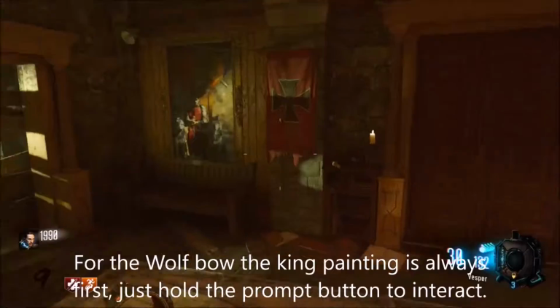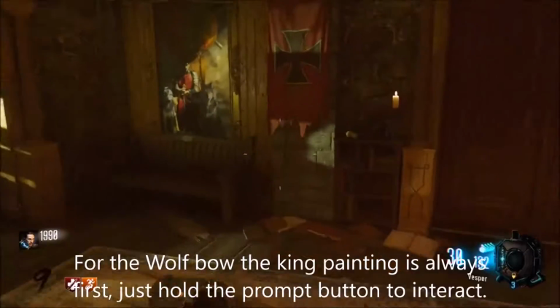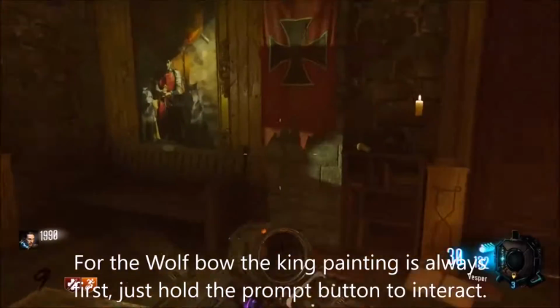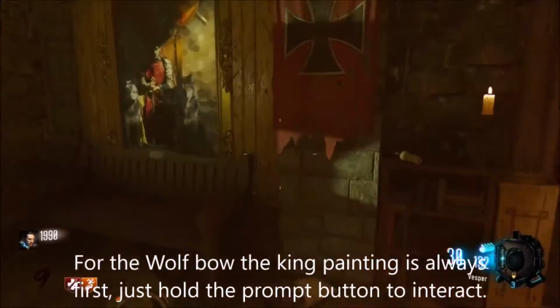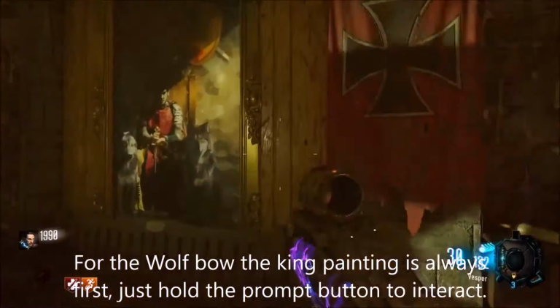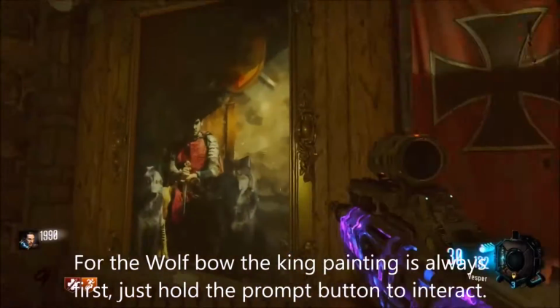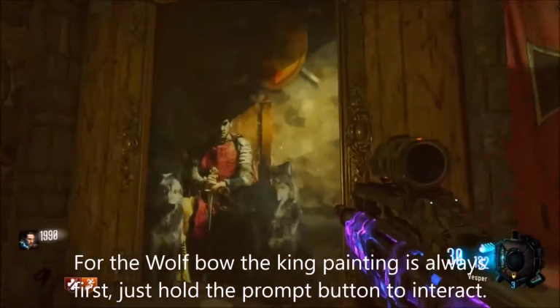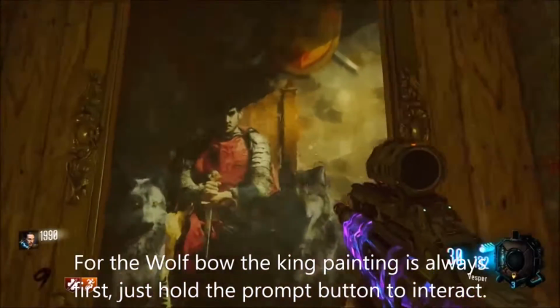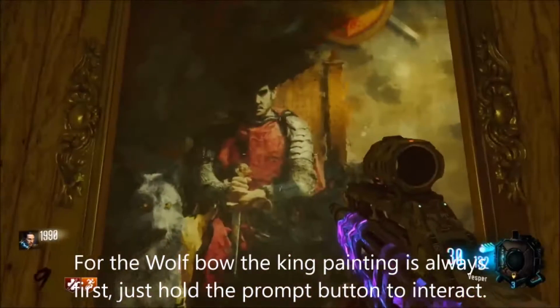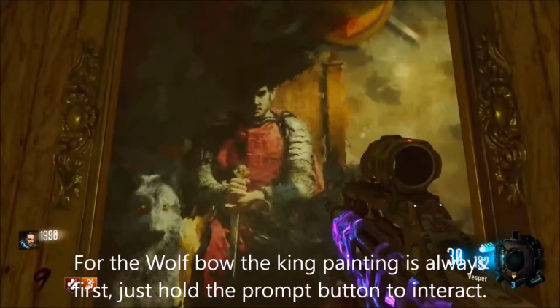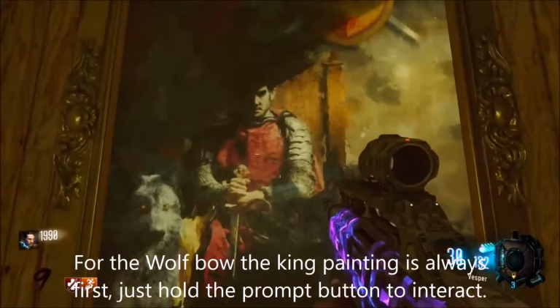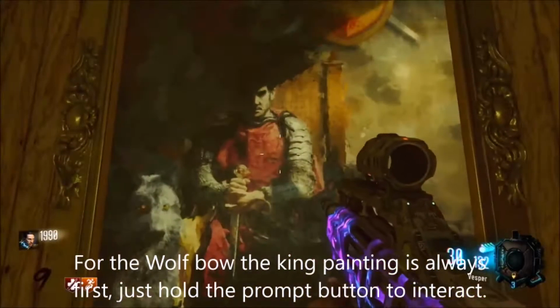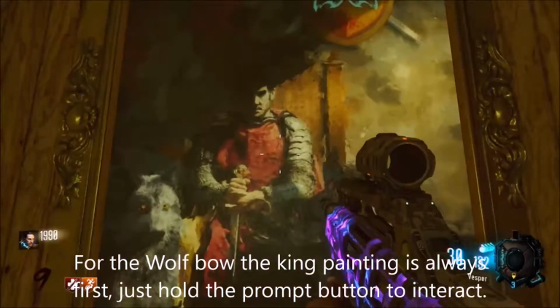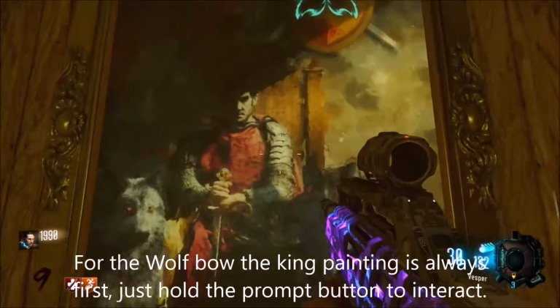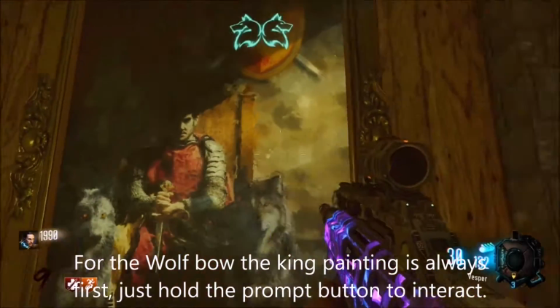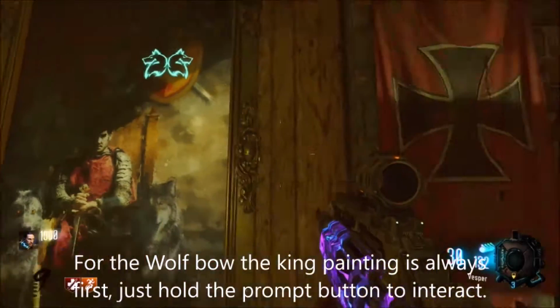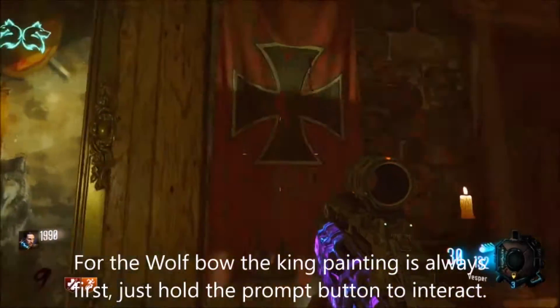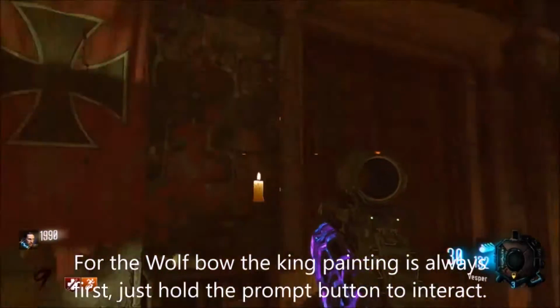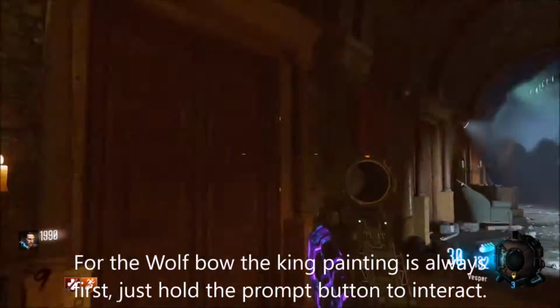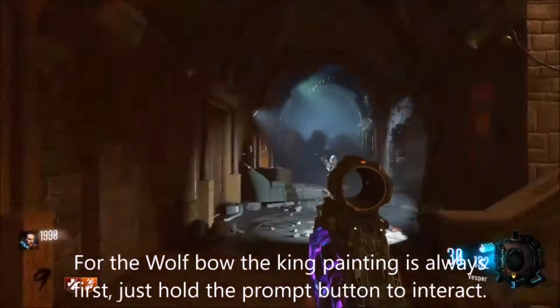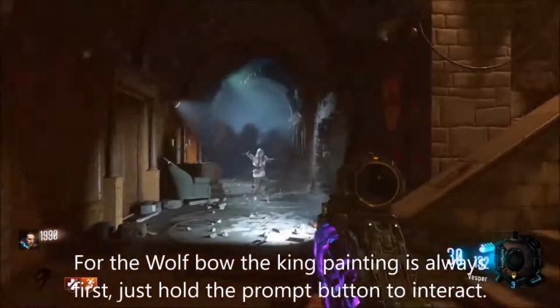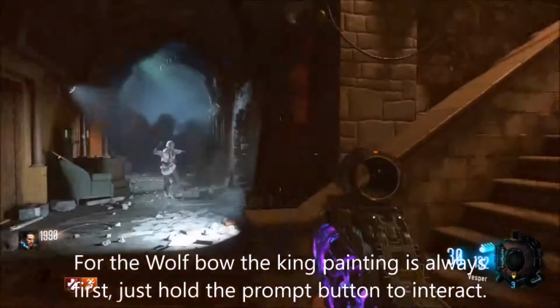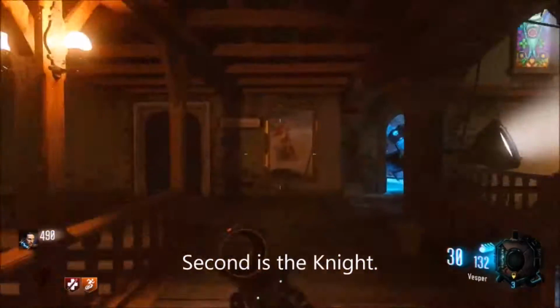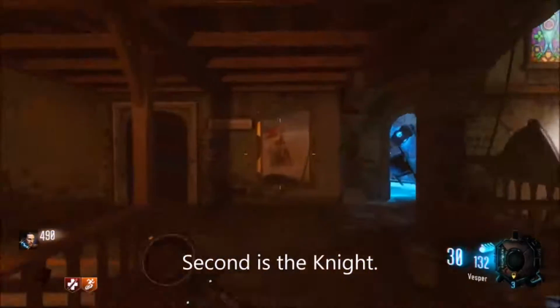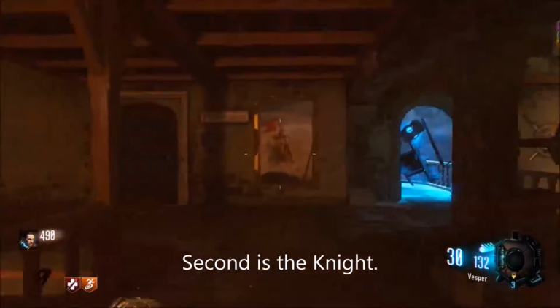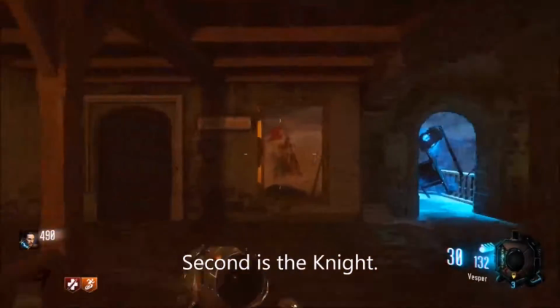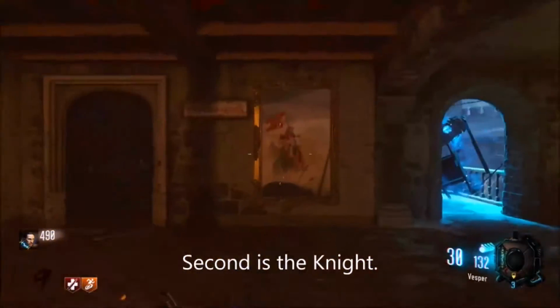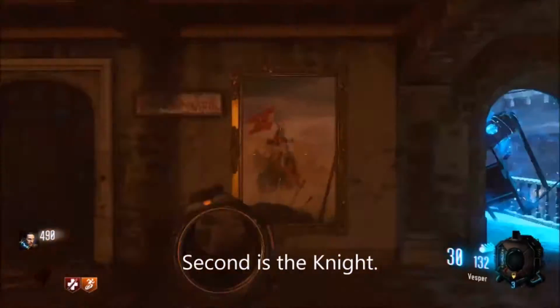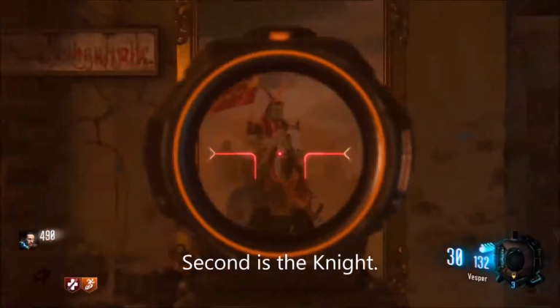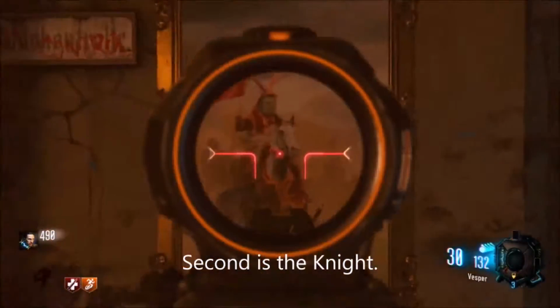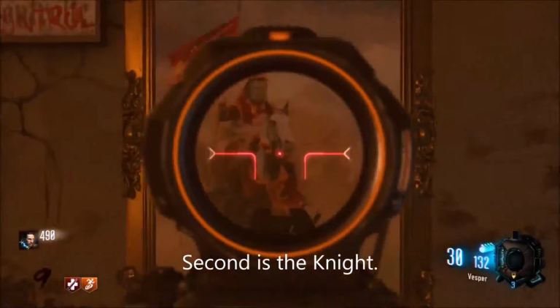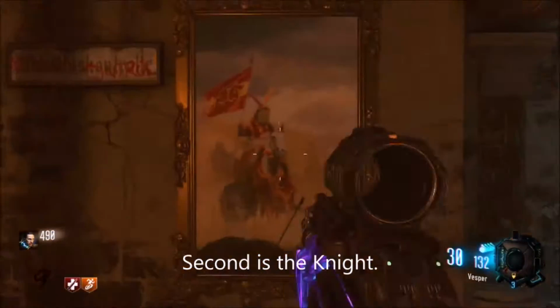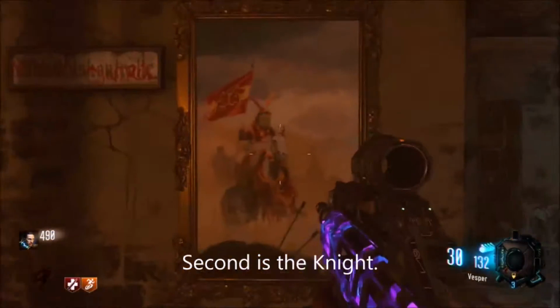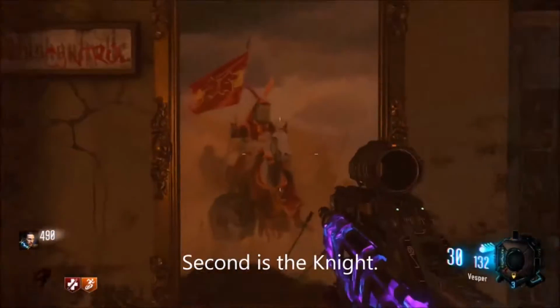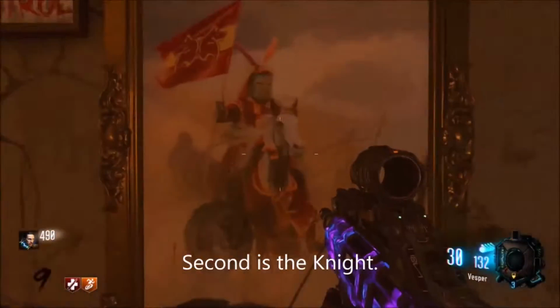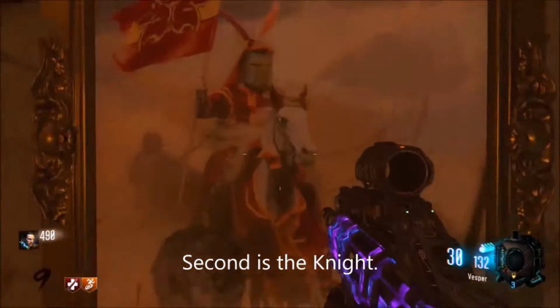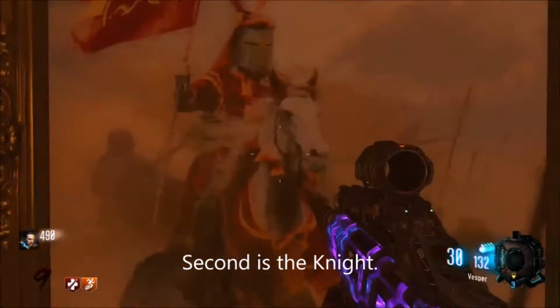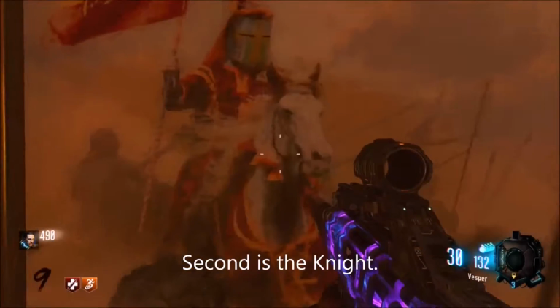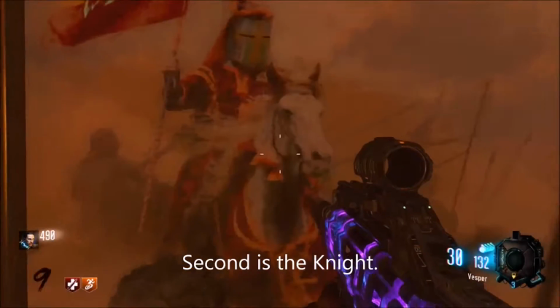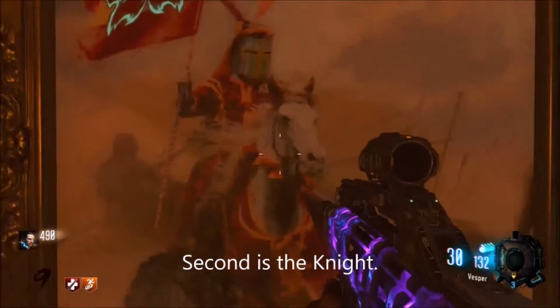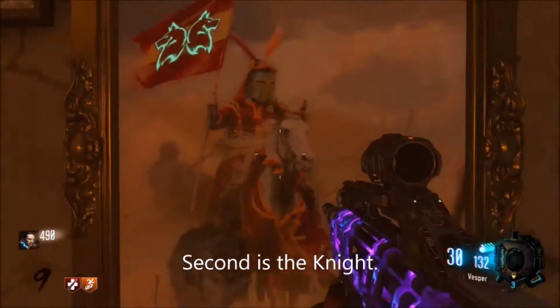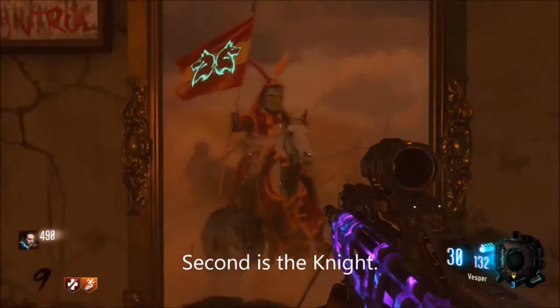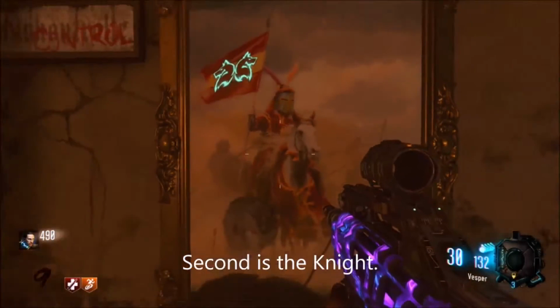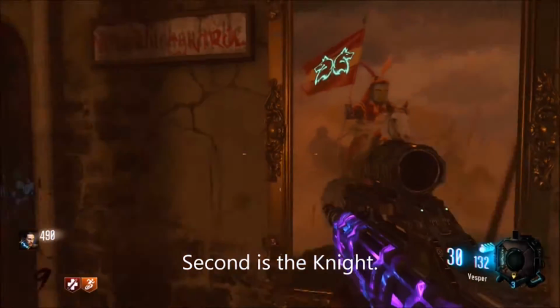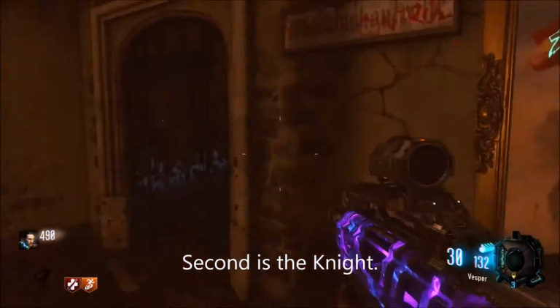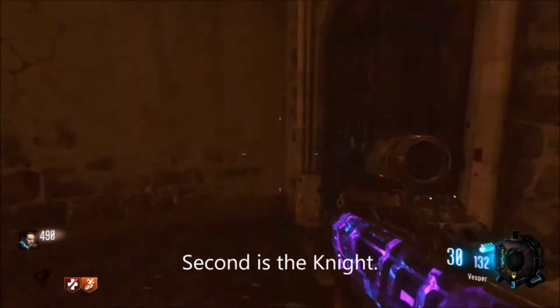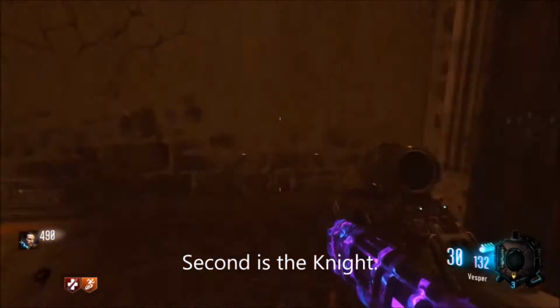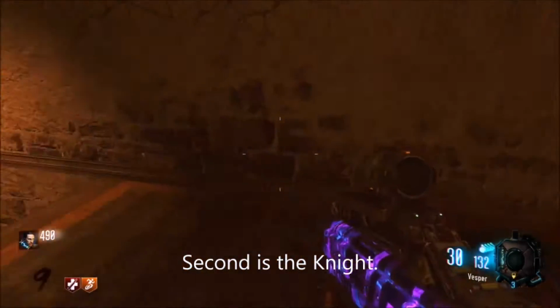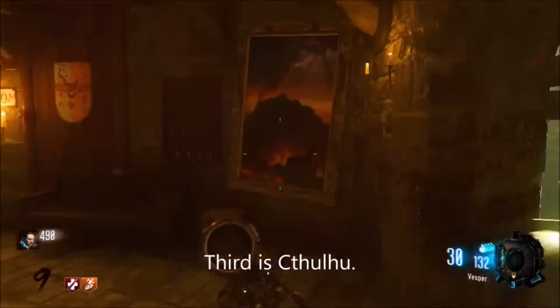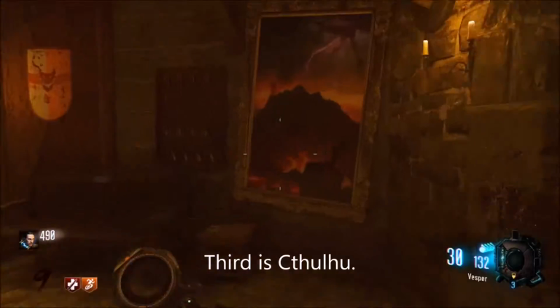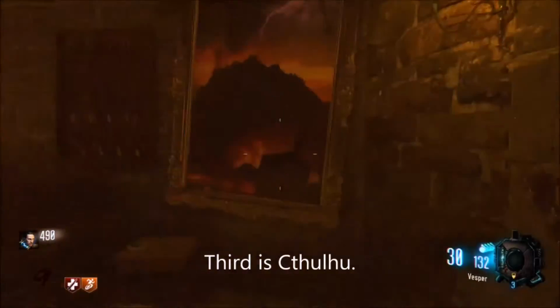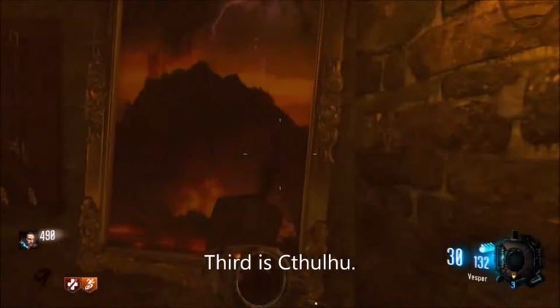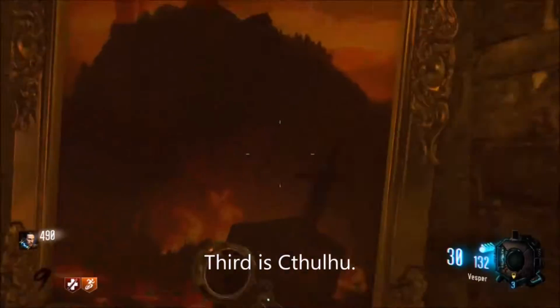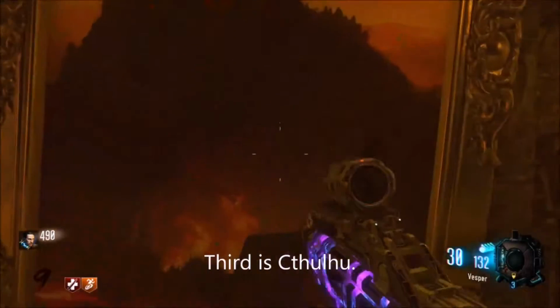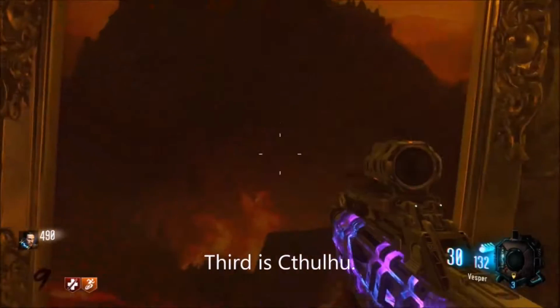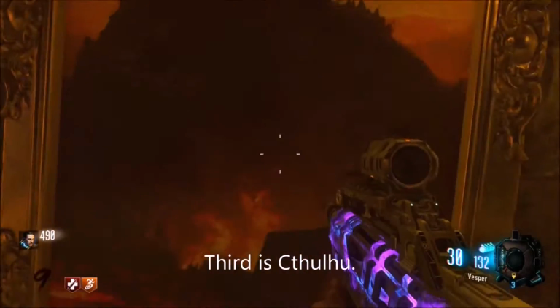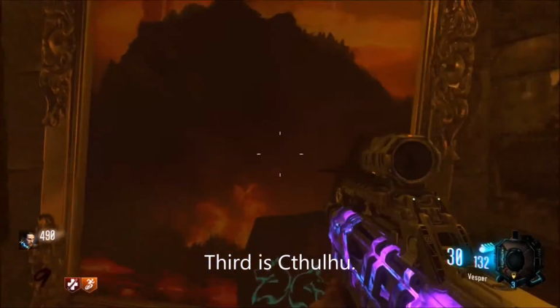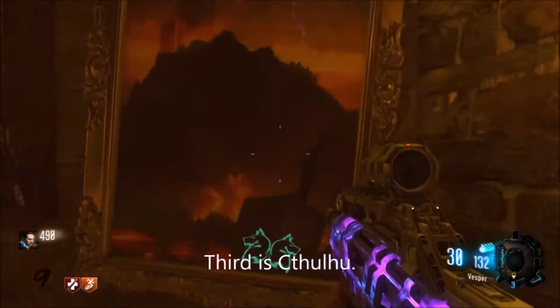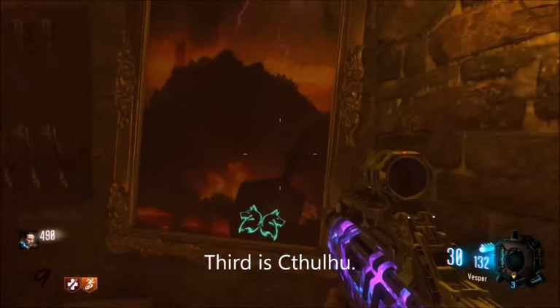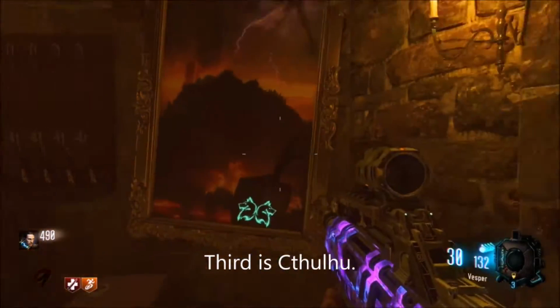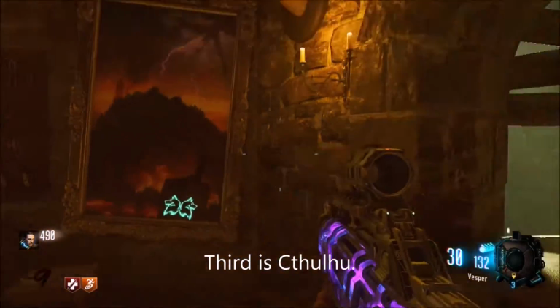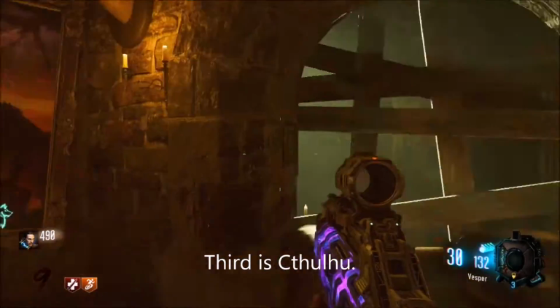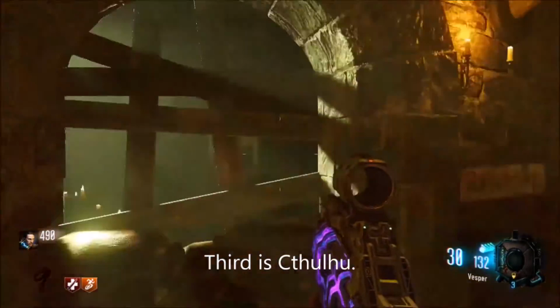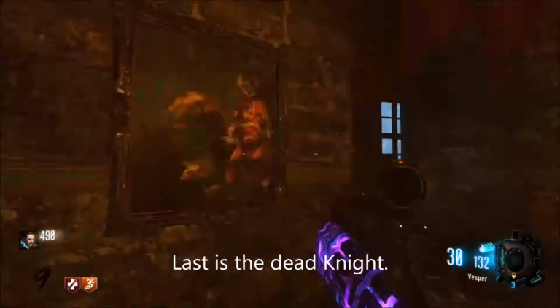This is a tutorial for the wolf bow. First off, you need to find these four paintings around the map. Make sure you're doing it in the right order, otherwise you're going to need to restart it.